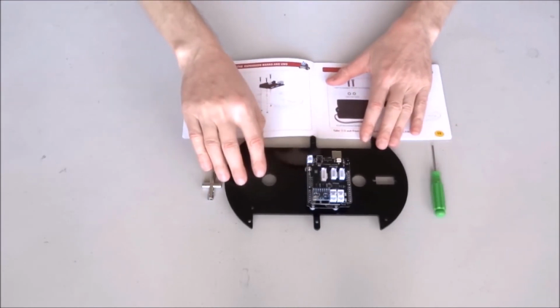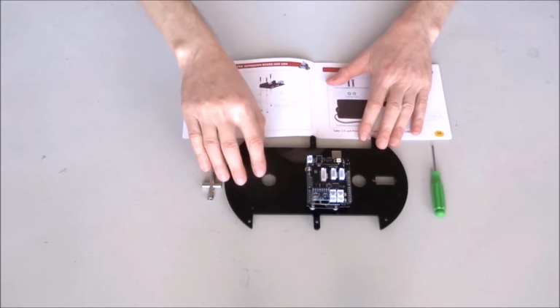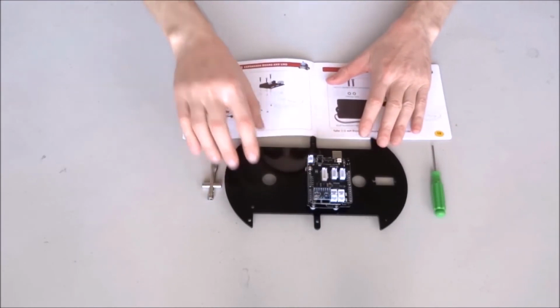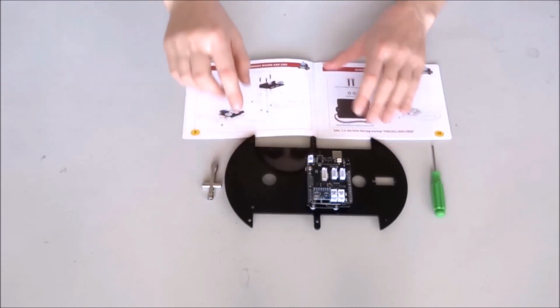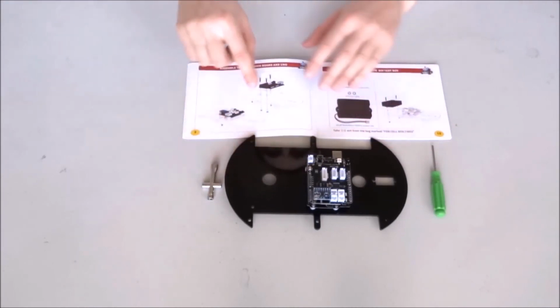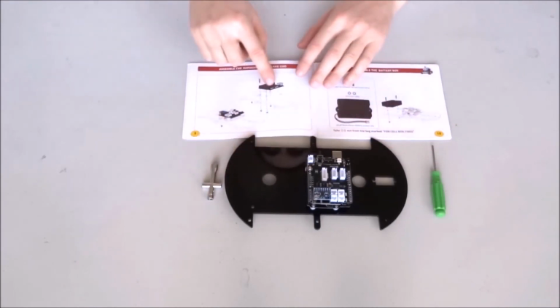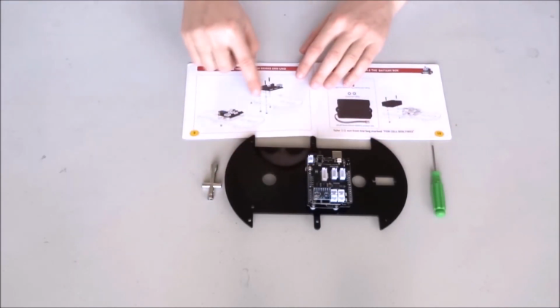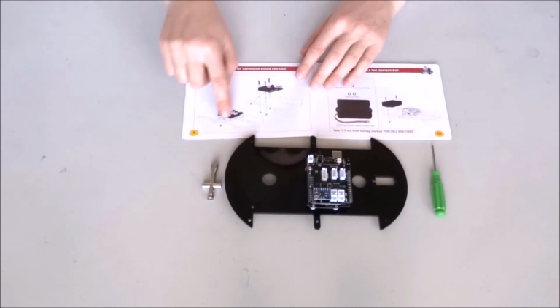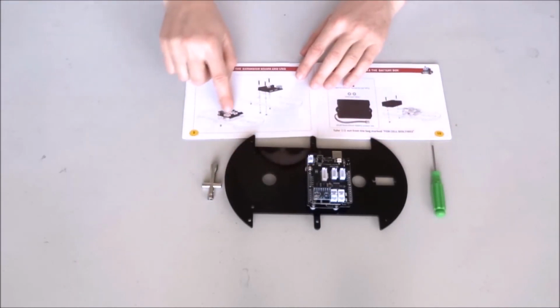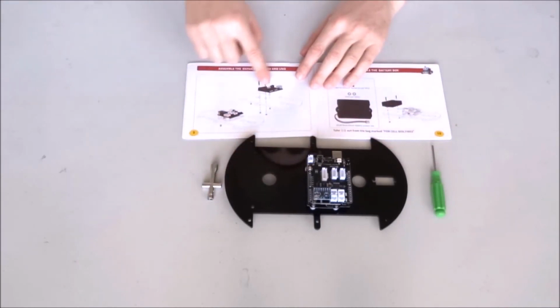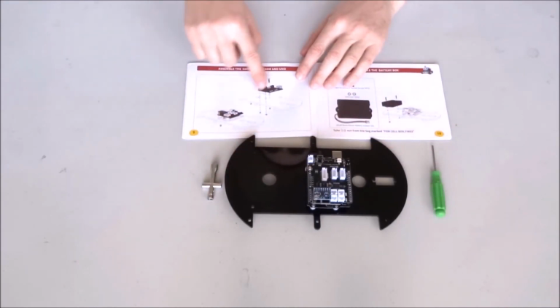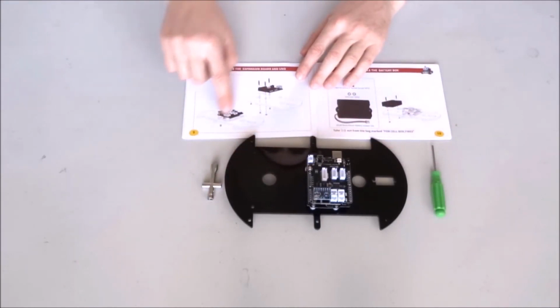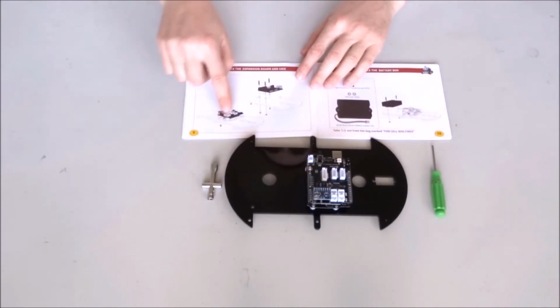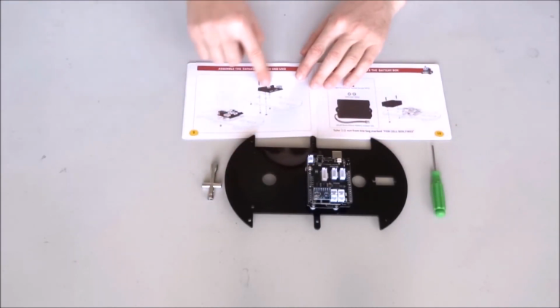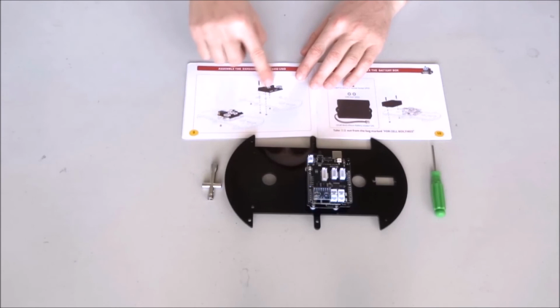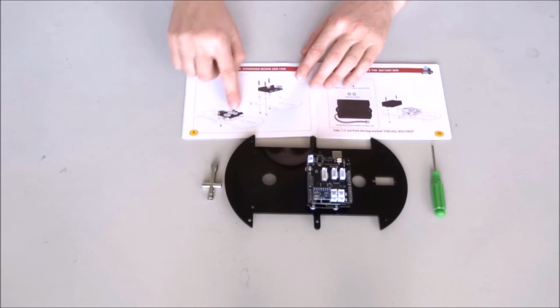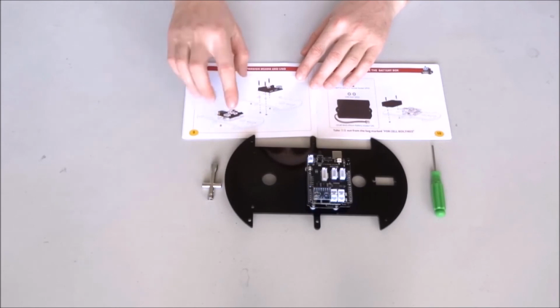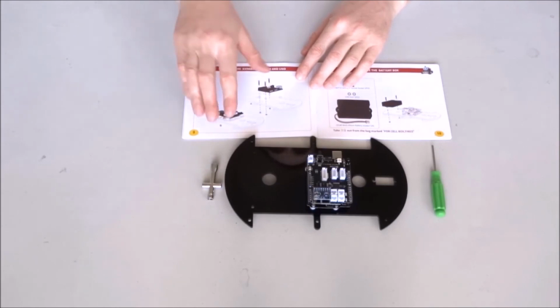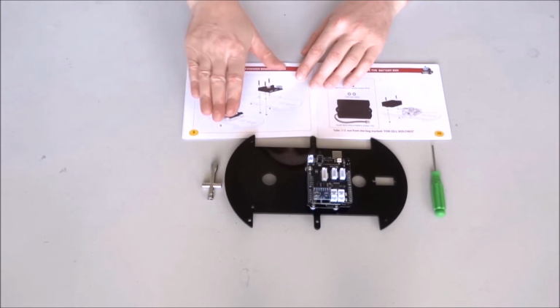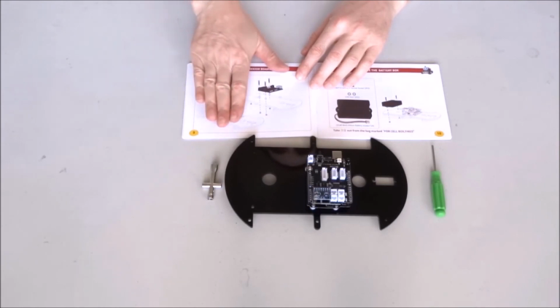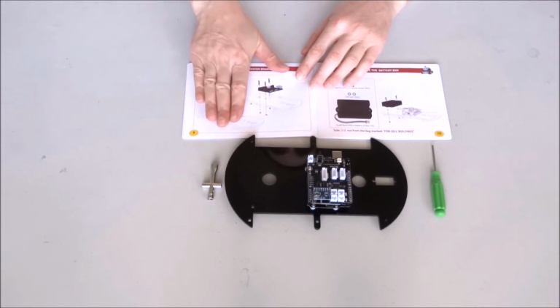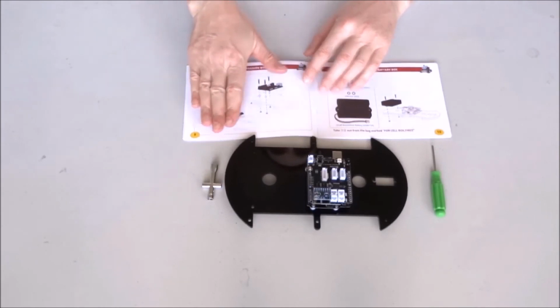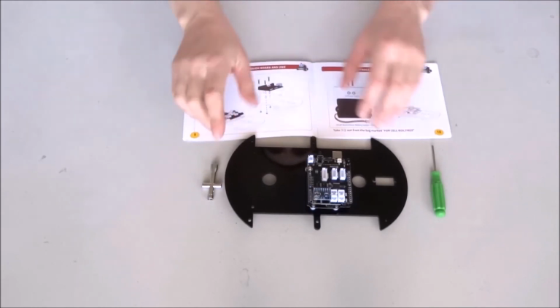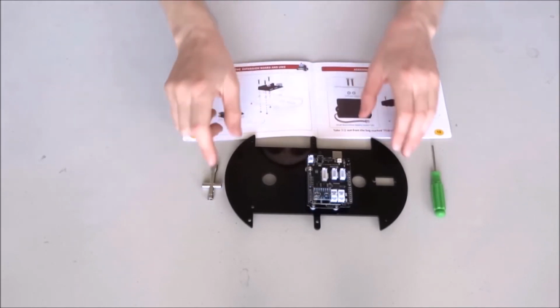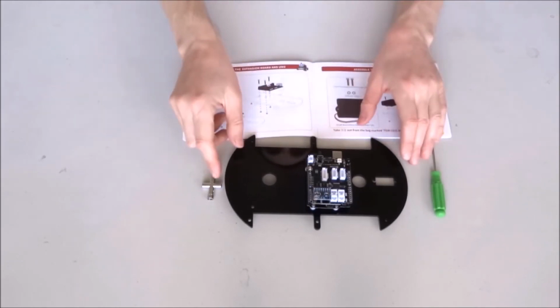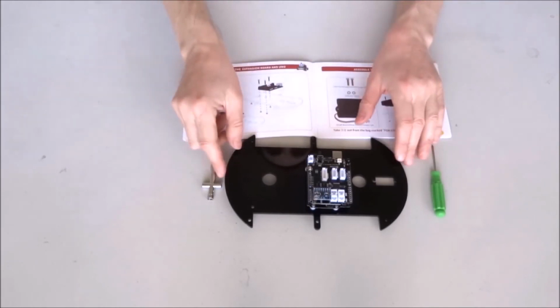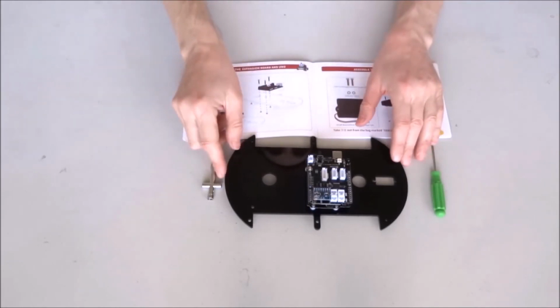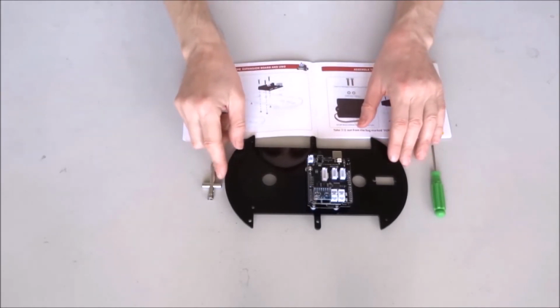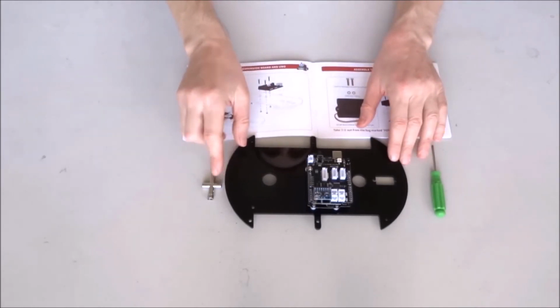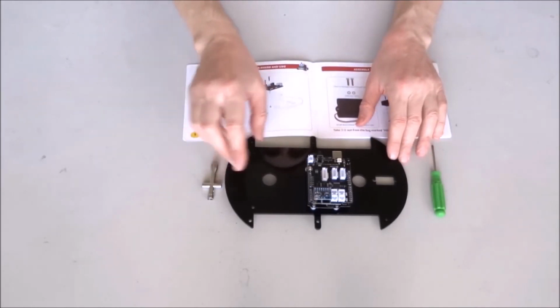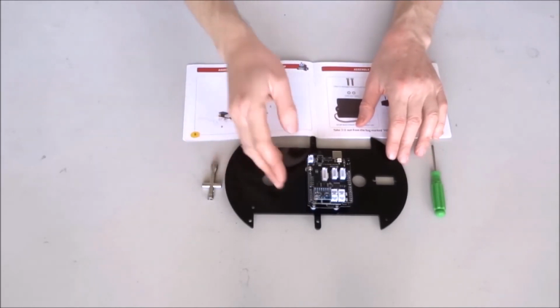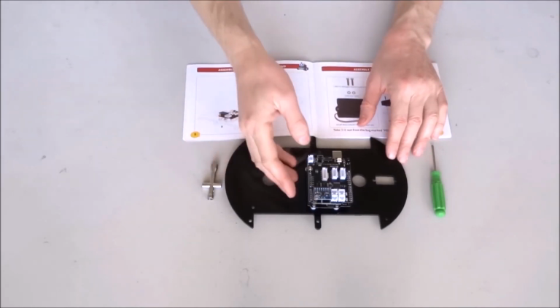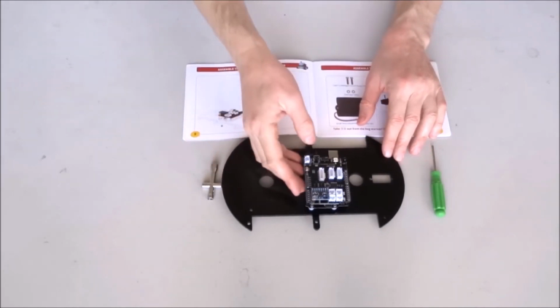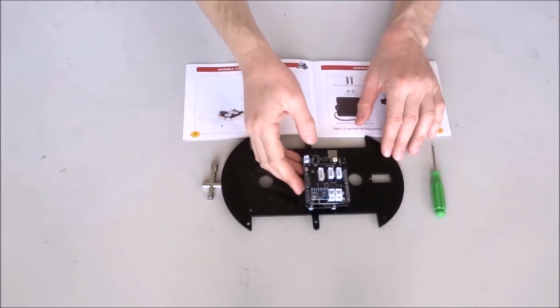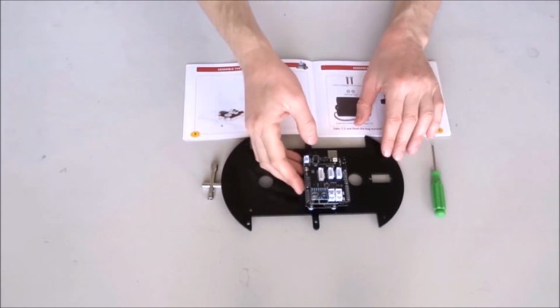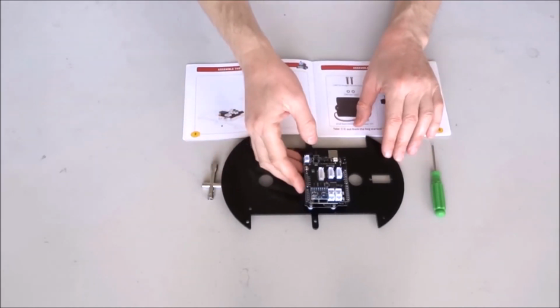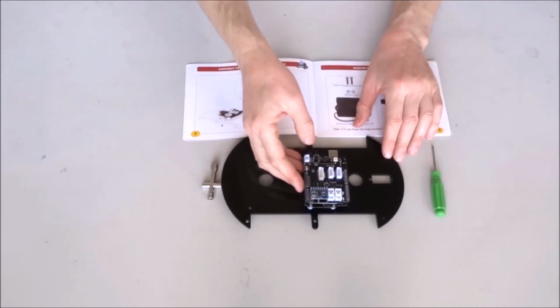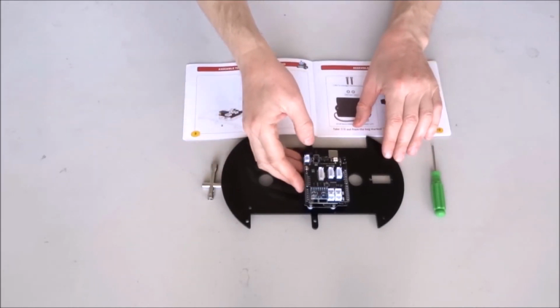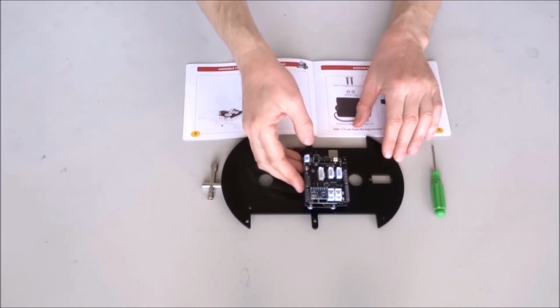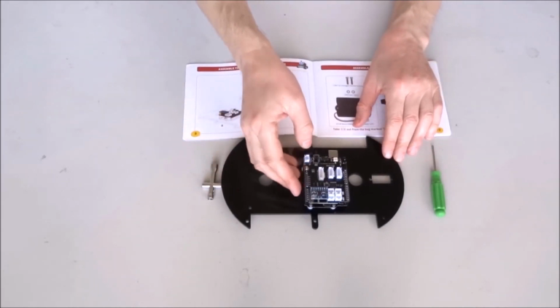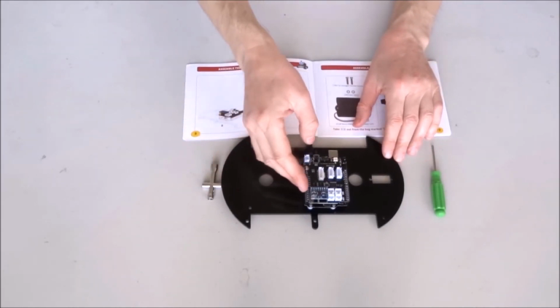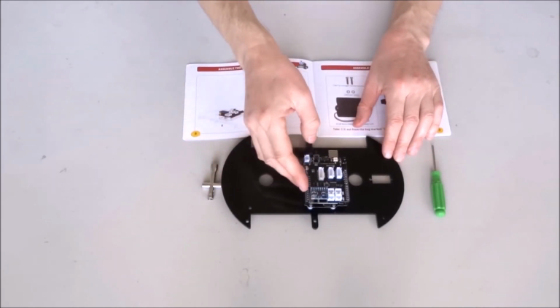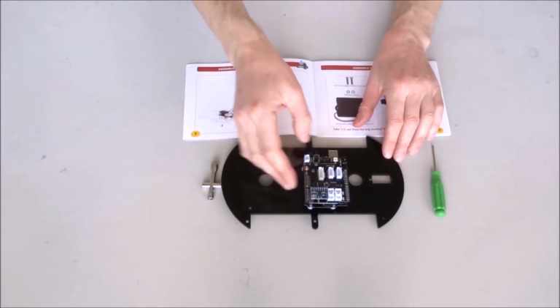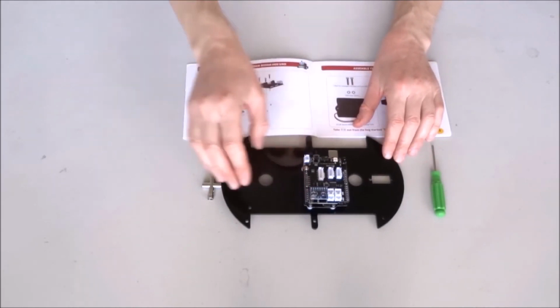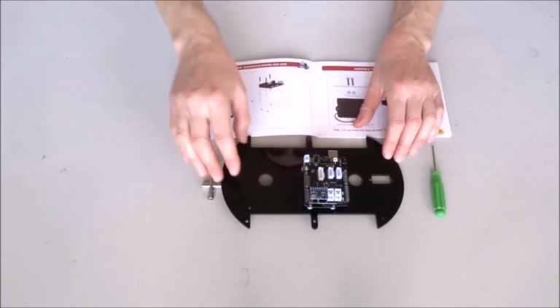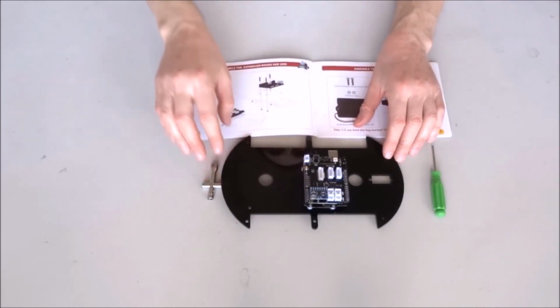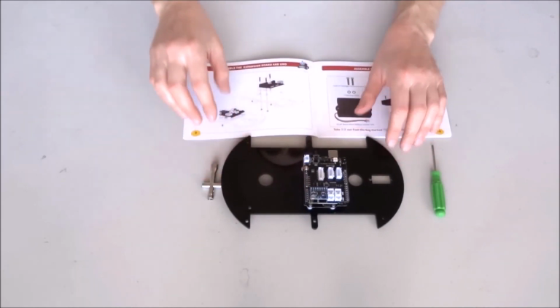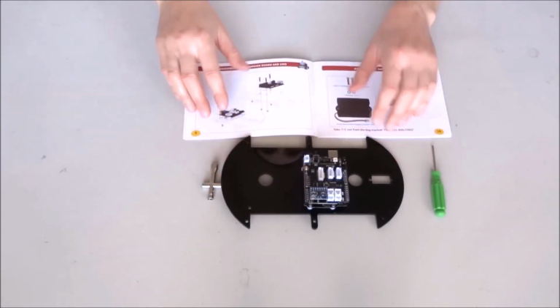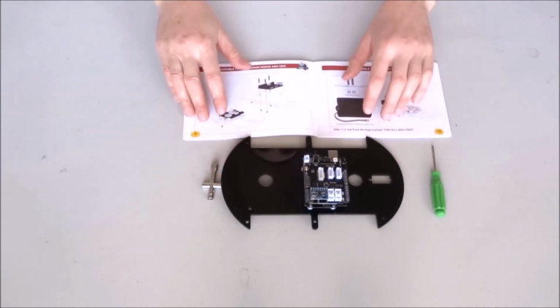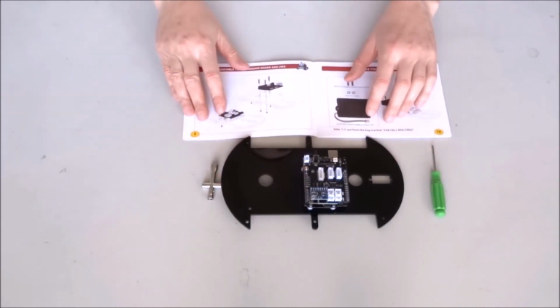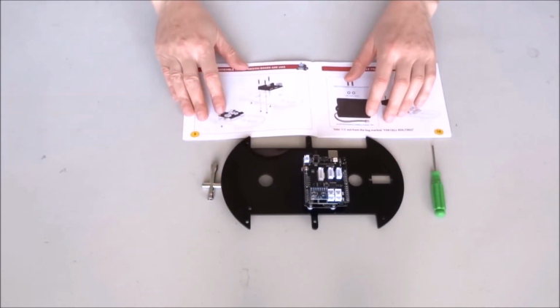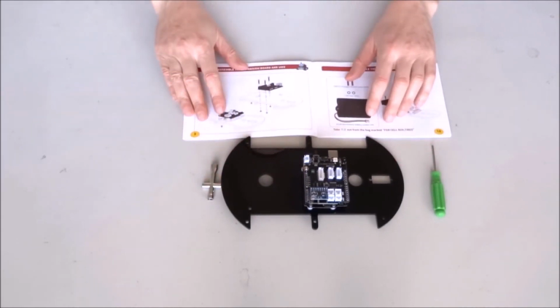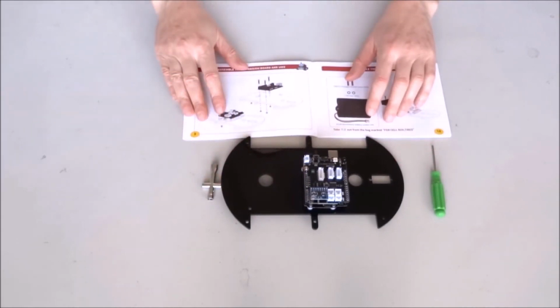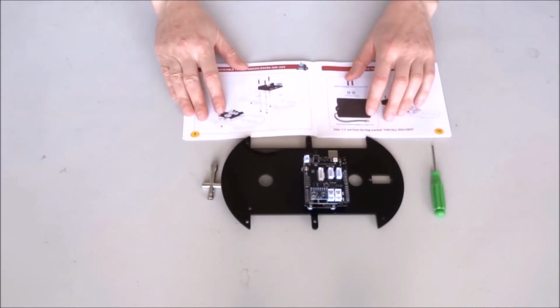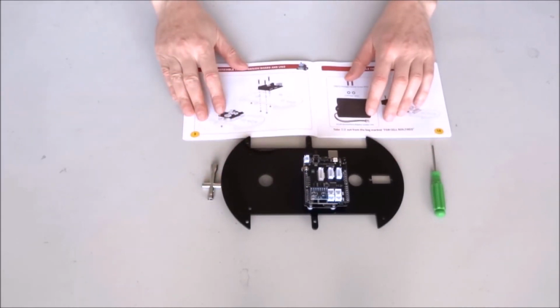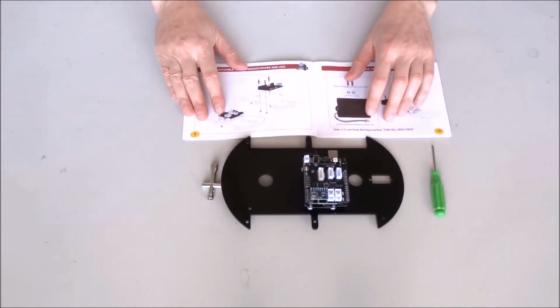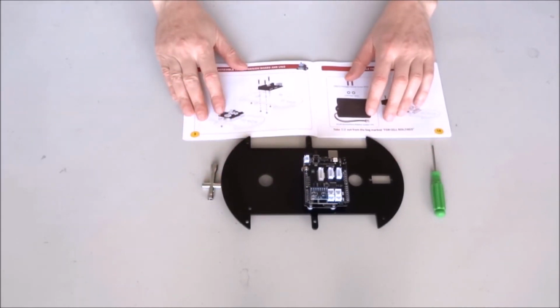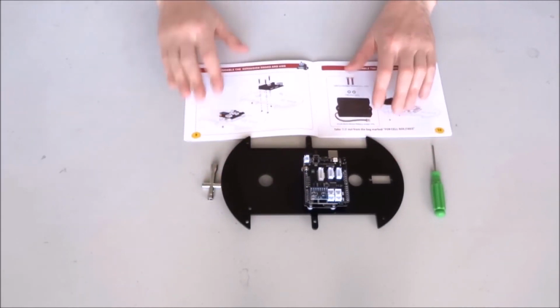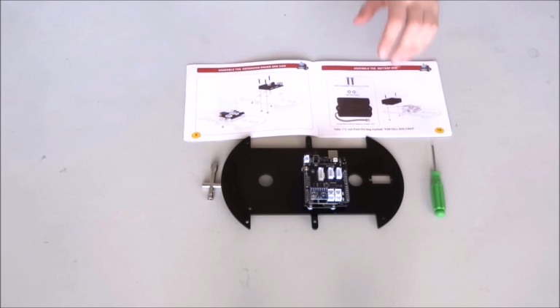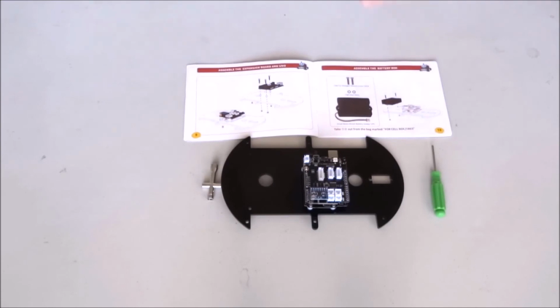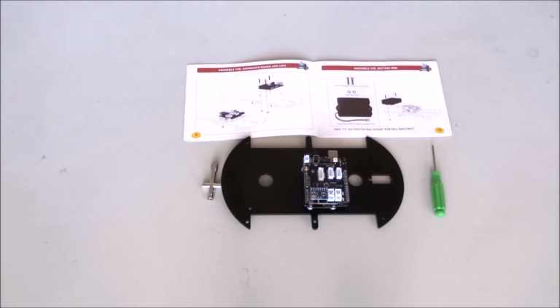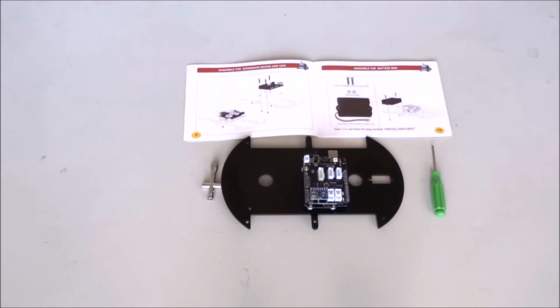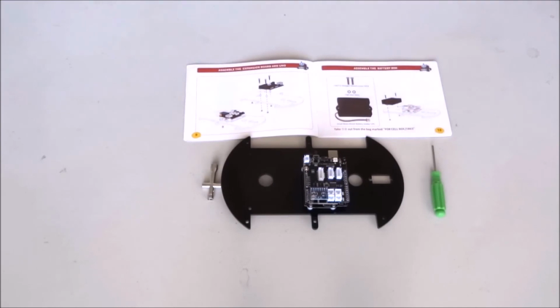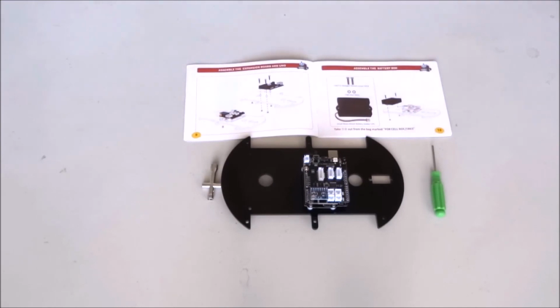And we have our upper deck with the Arduino Uno and its shield installed.